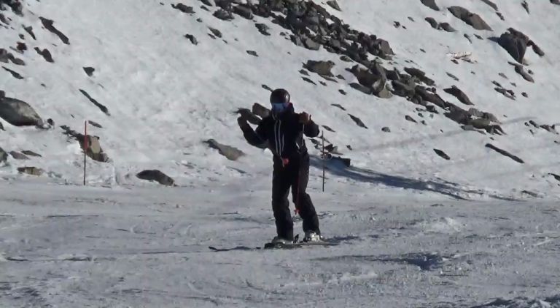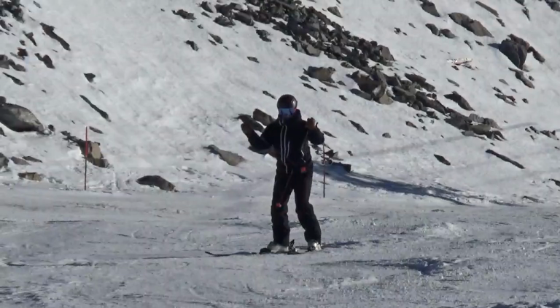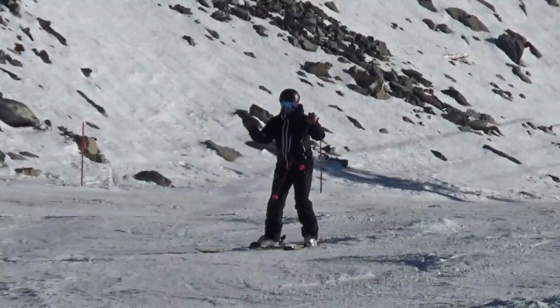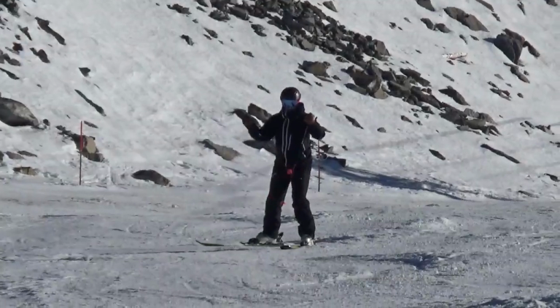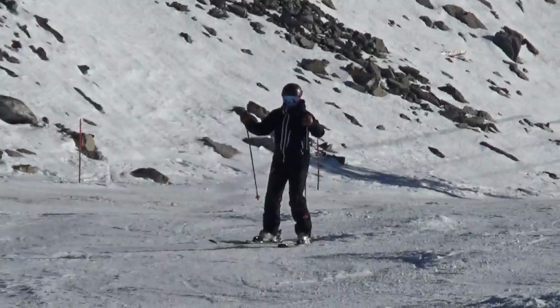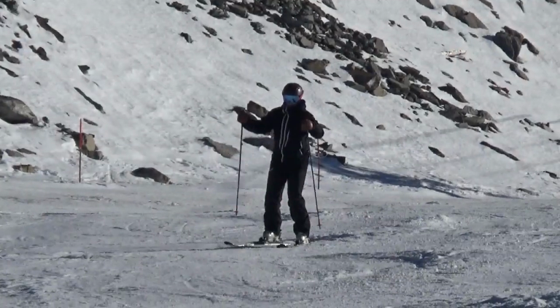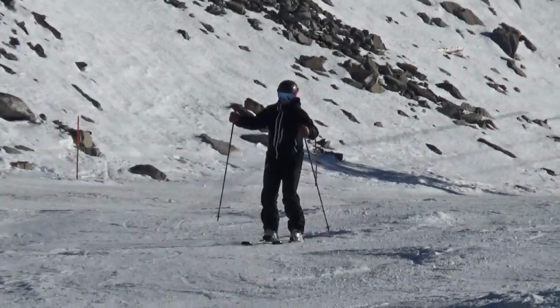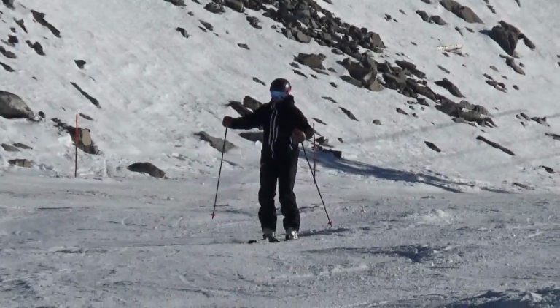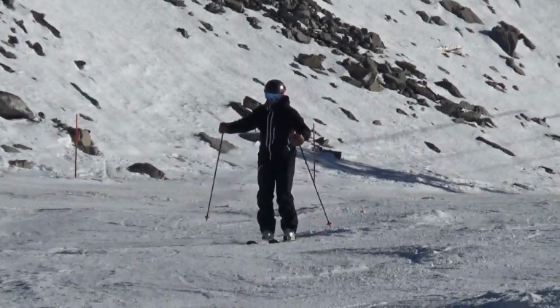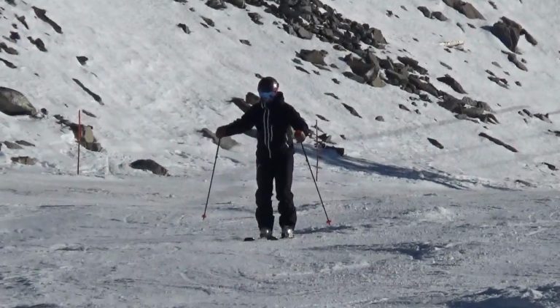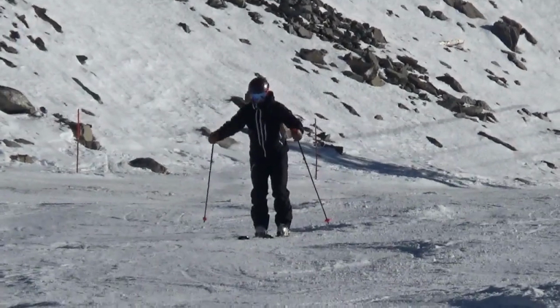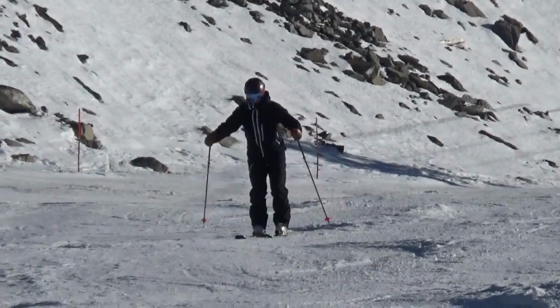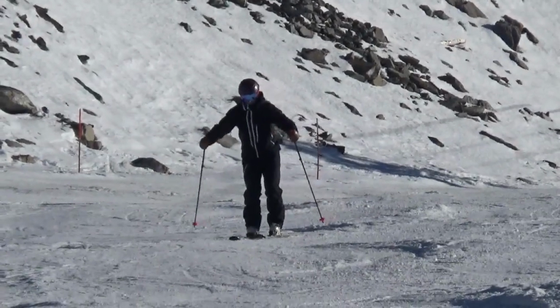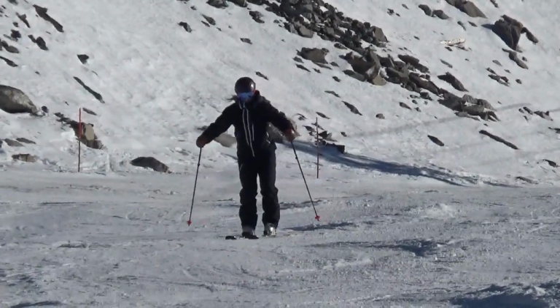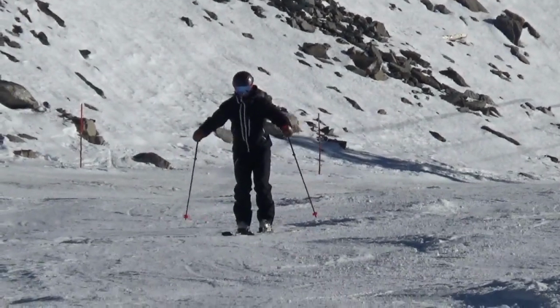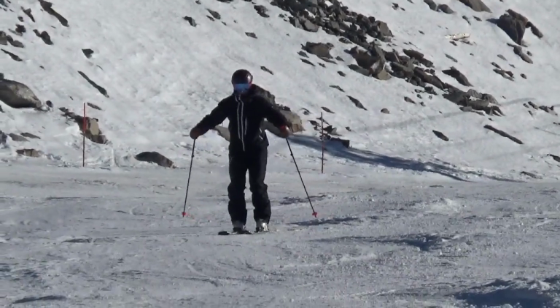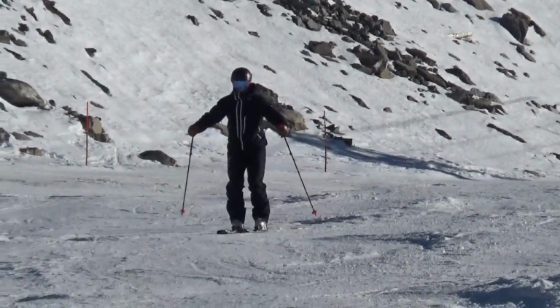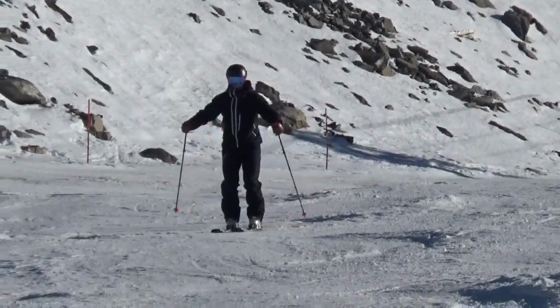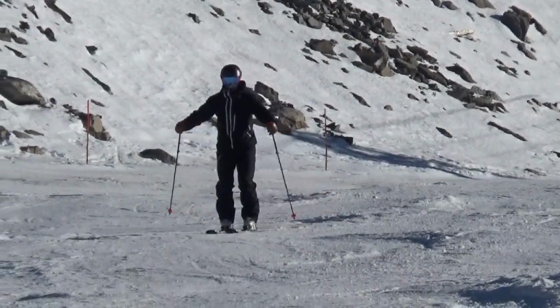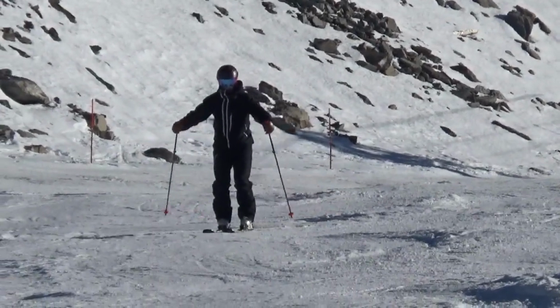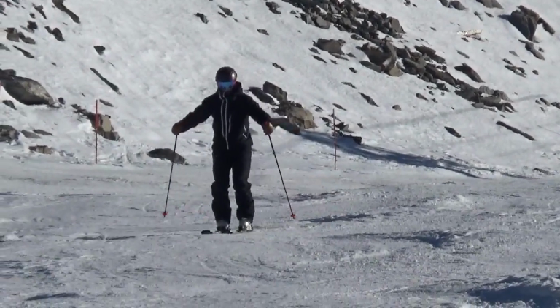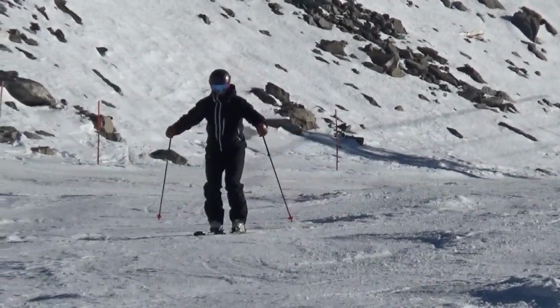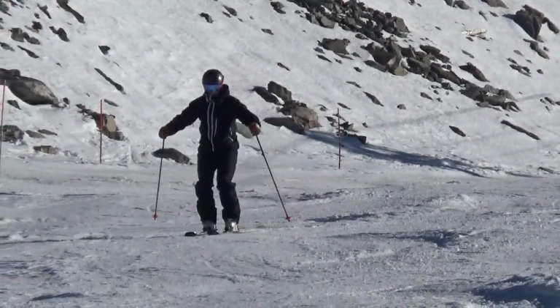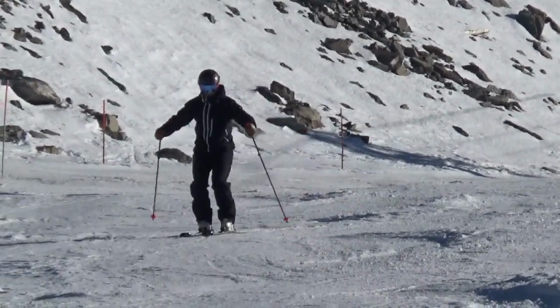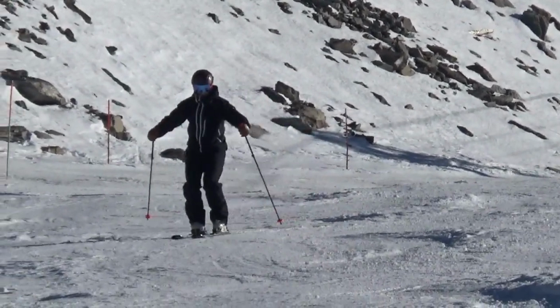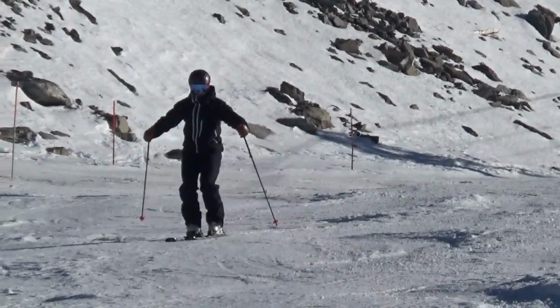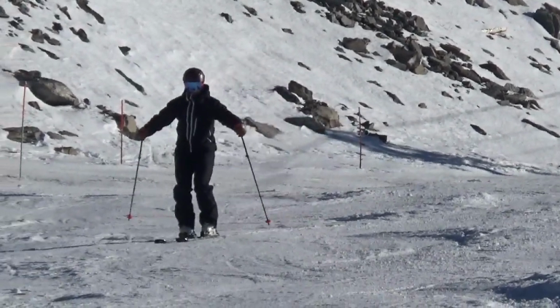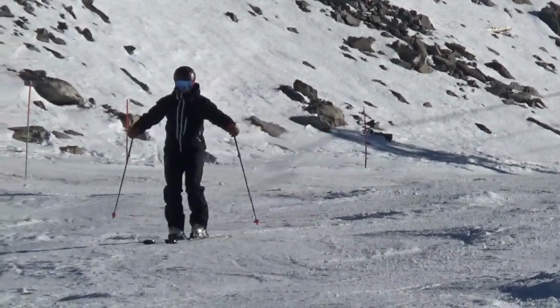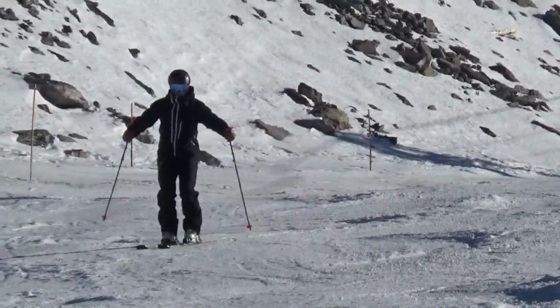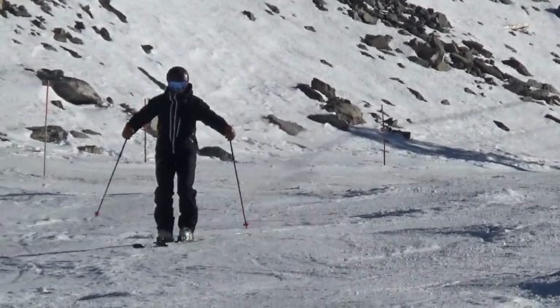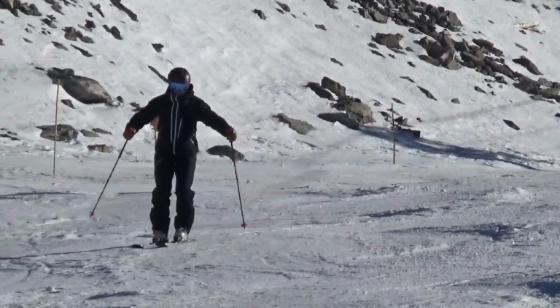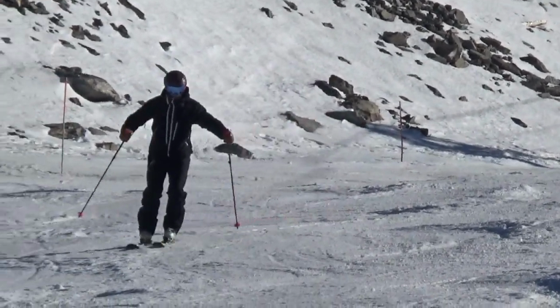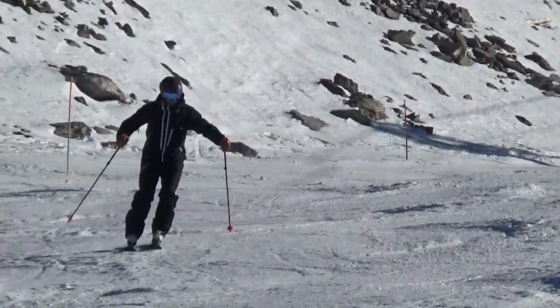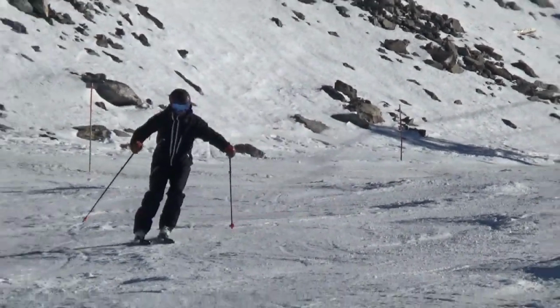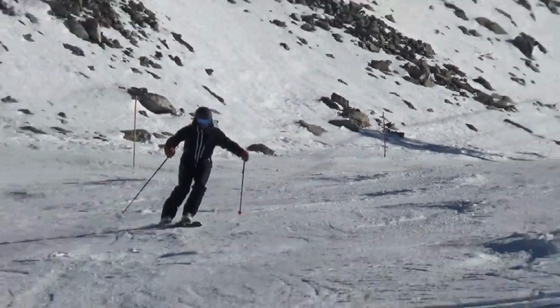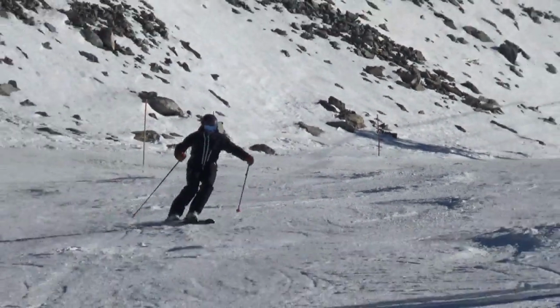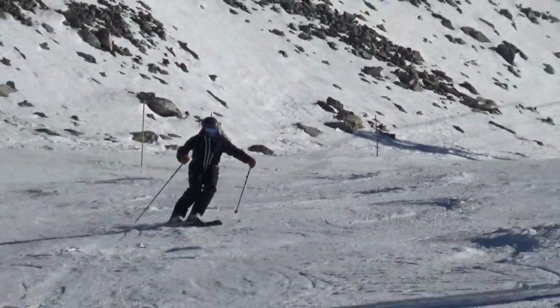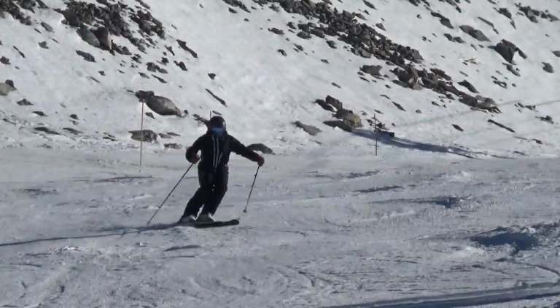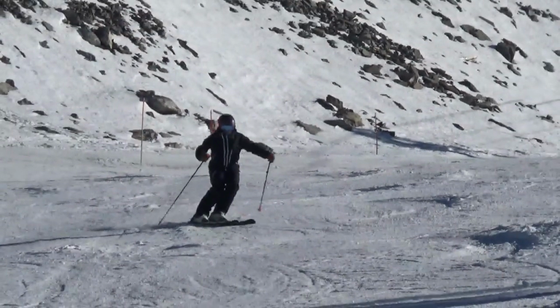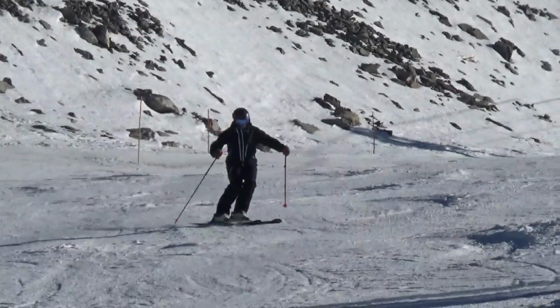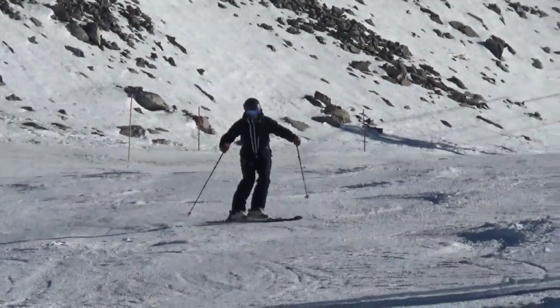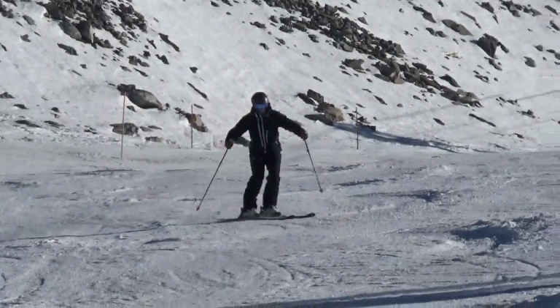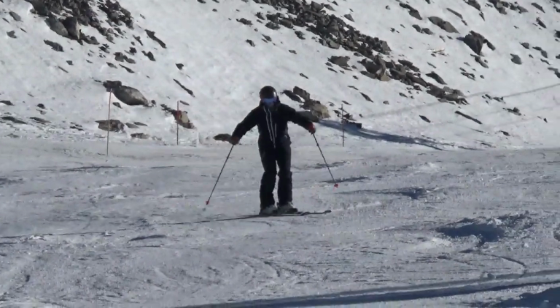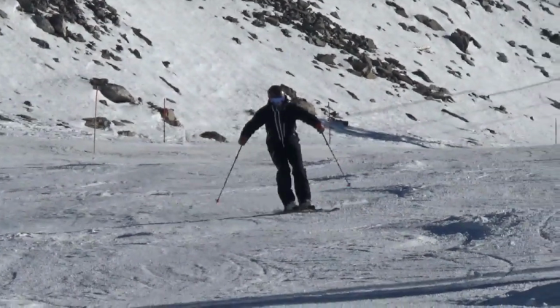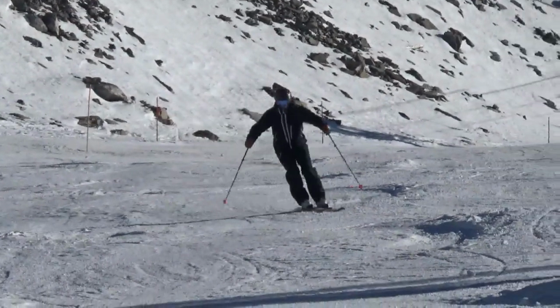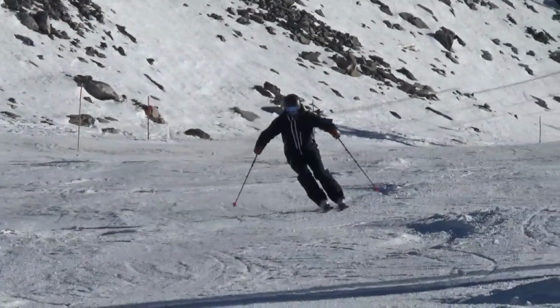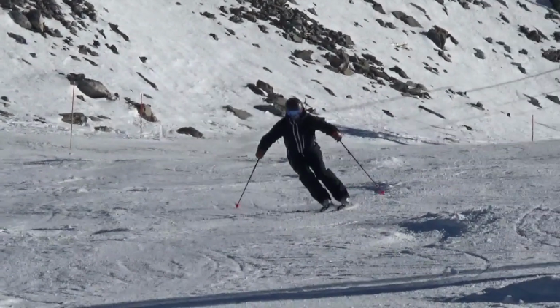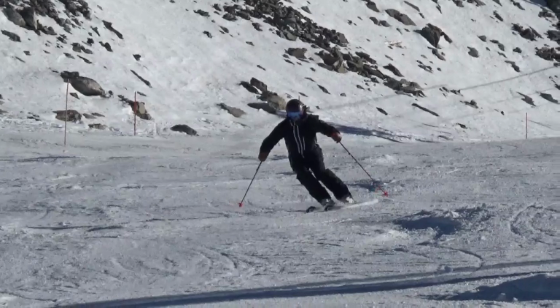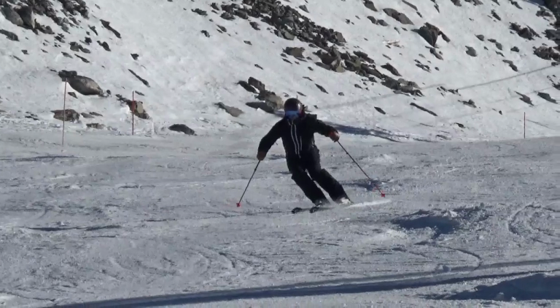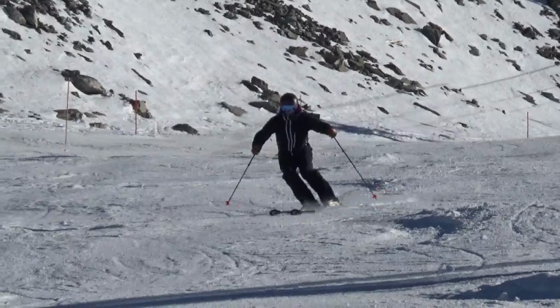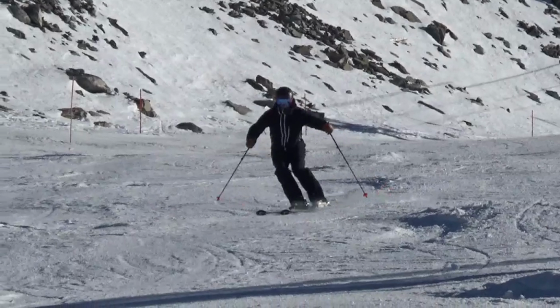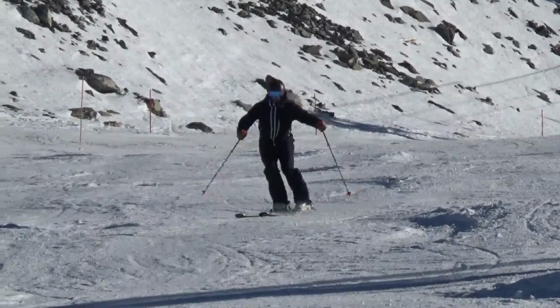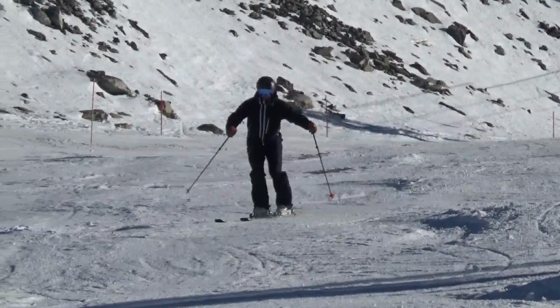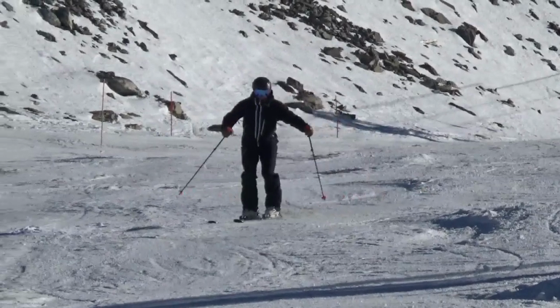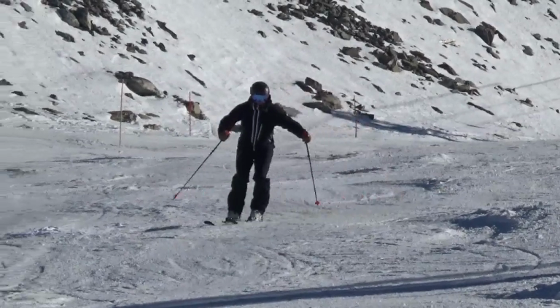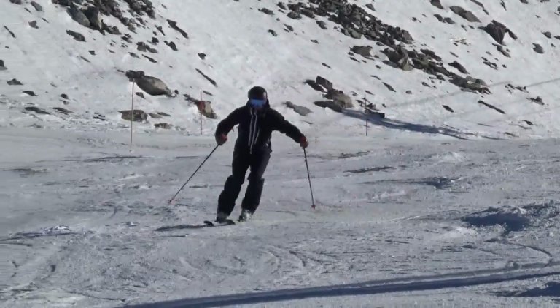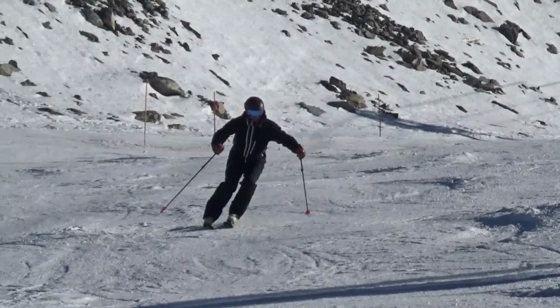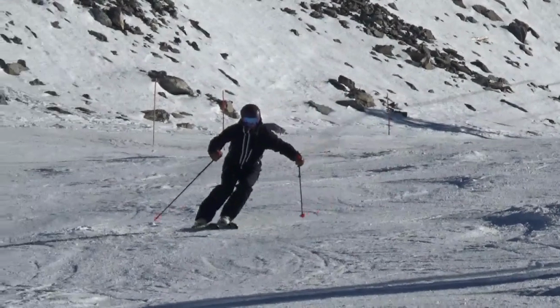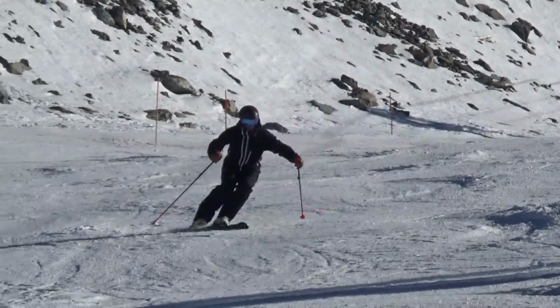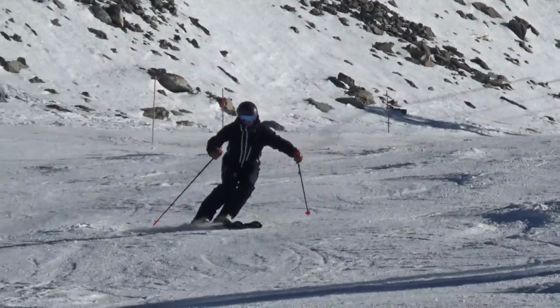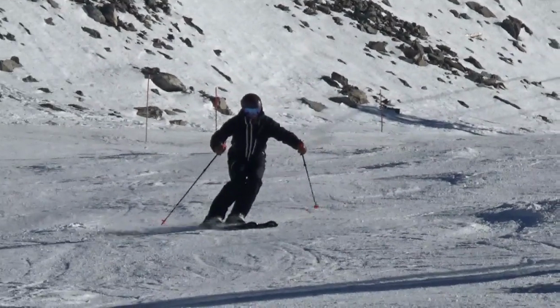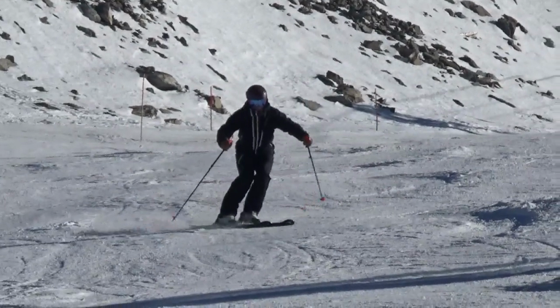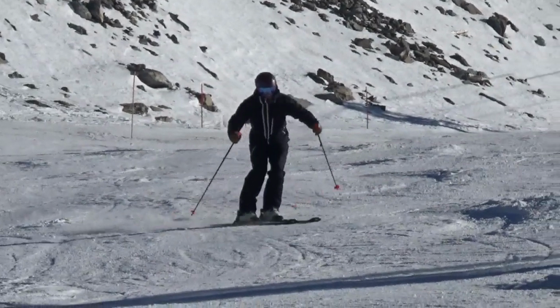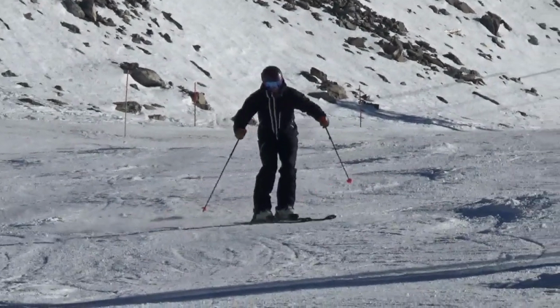Bend and extend alternately your legs and focus on a pure full sole pressure.